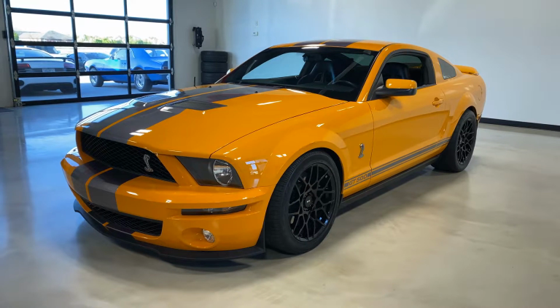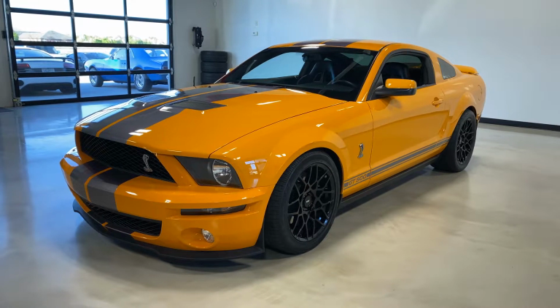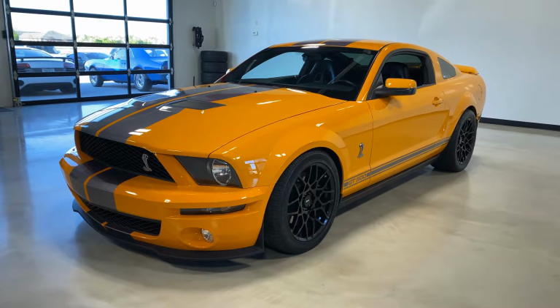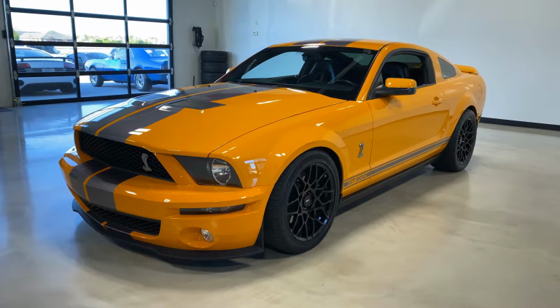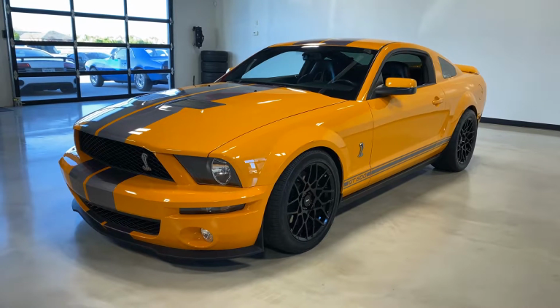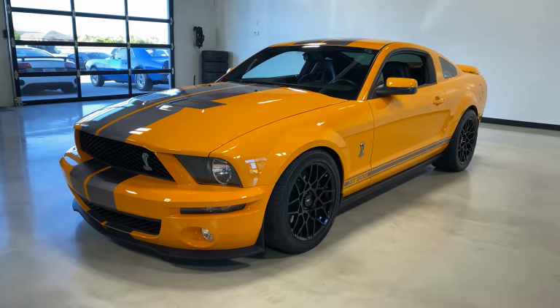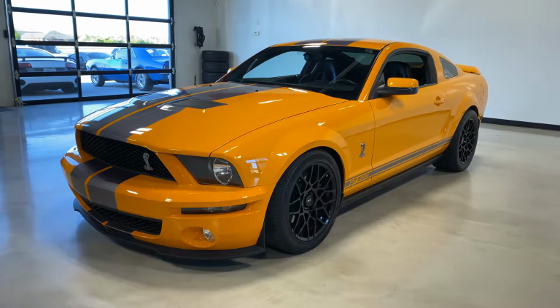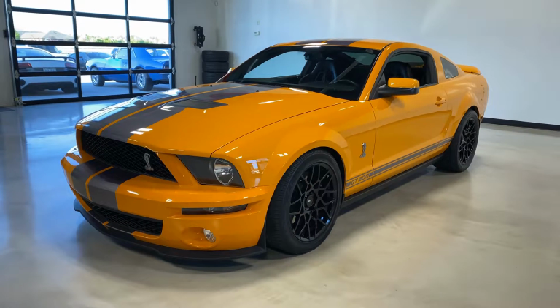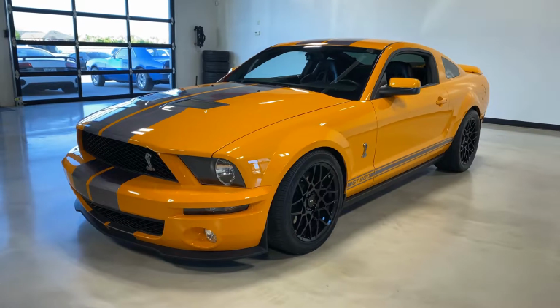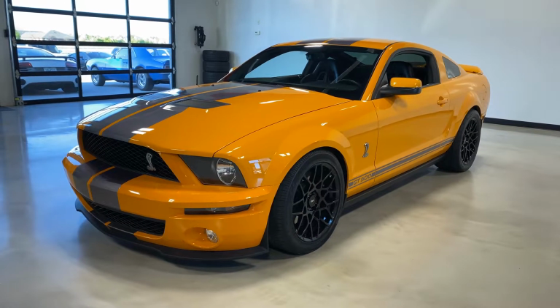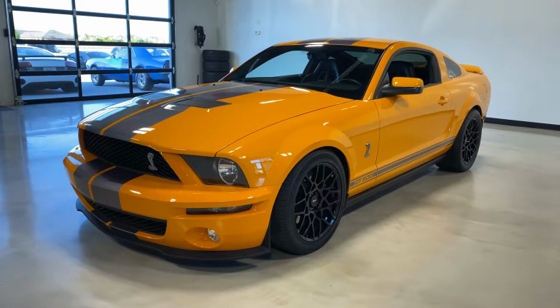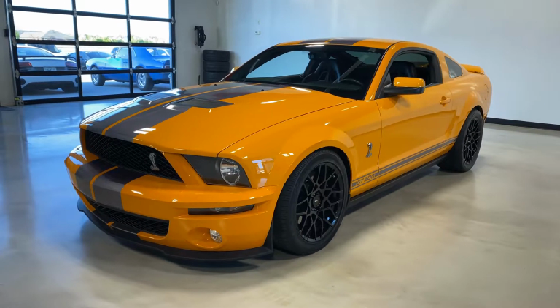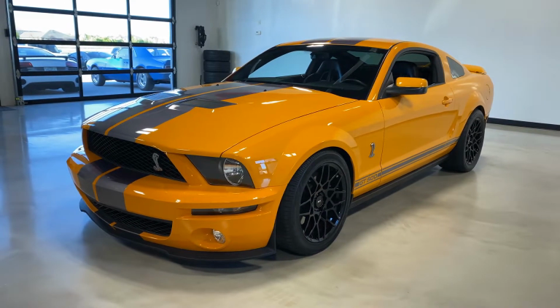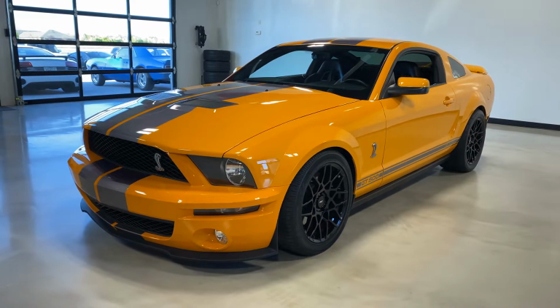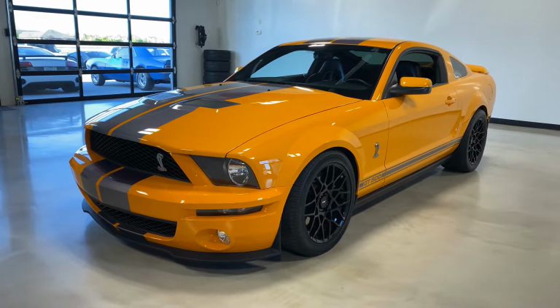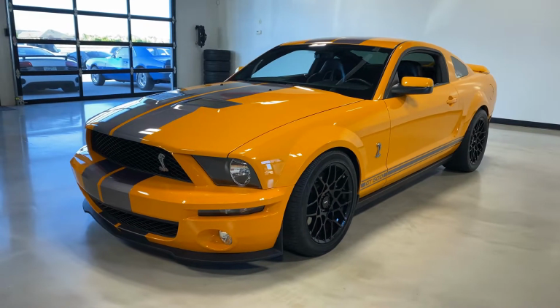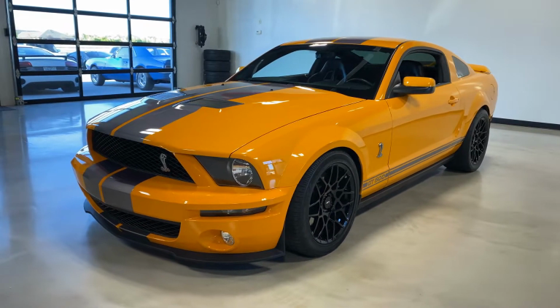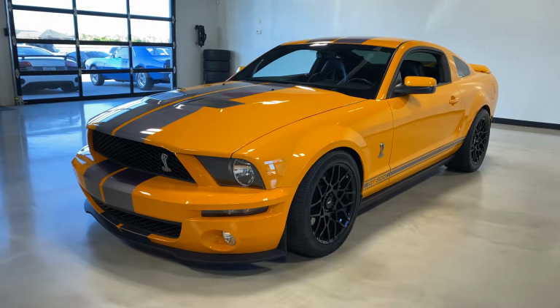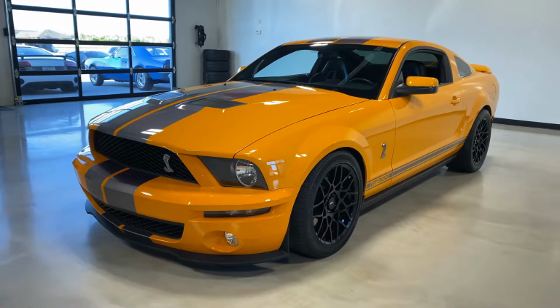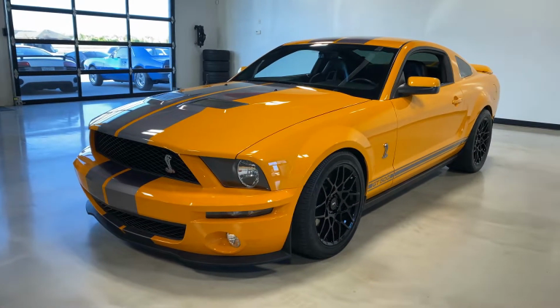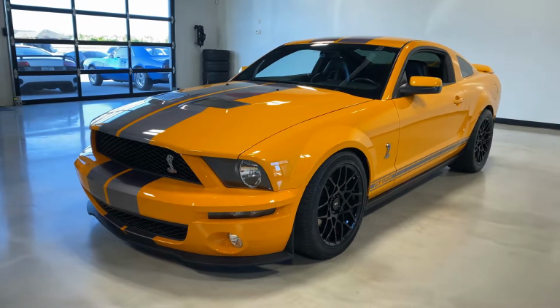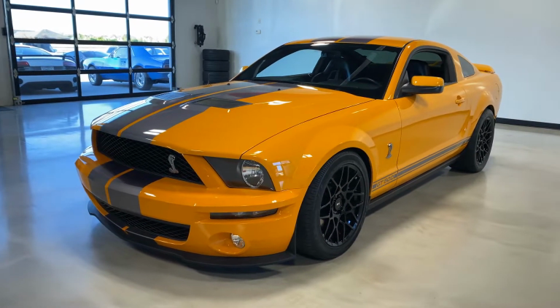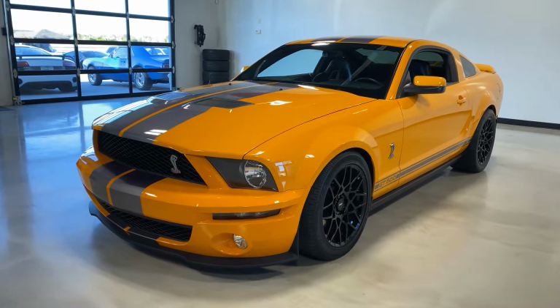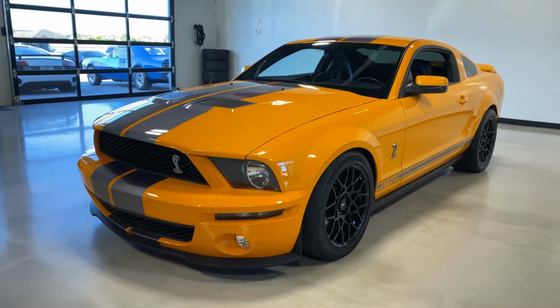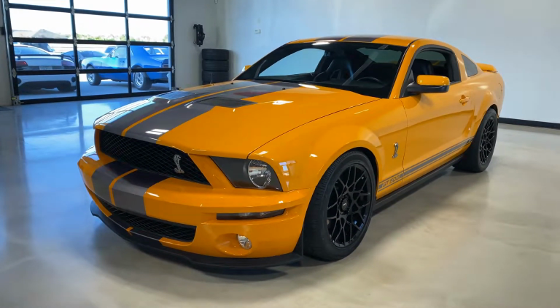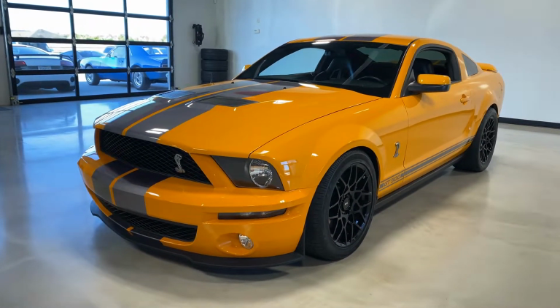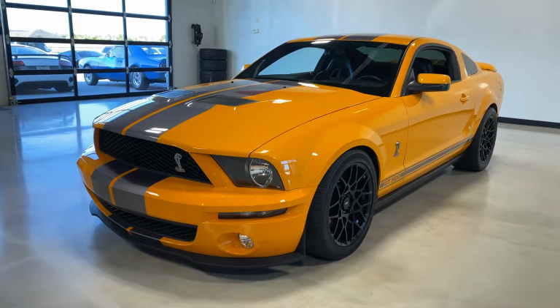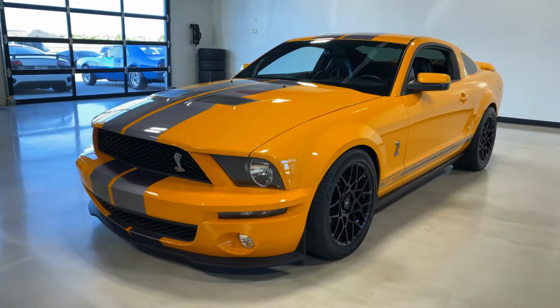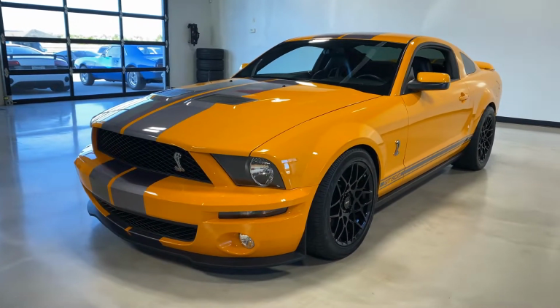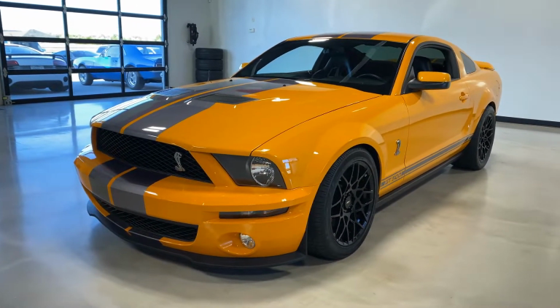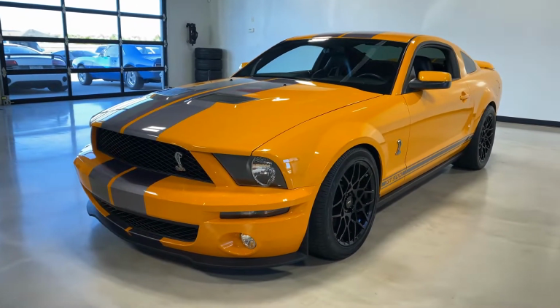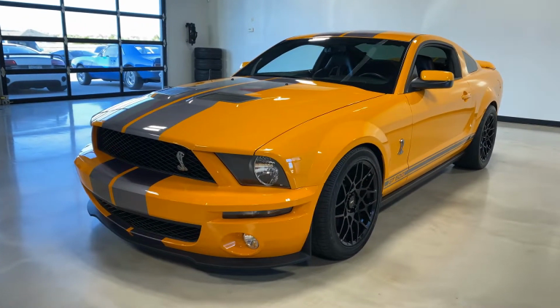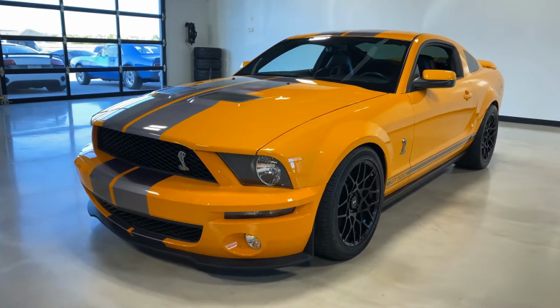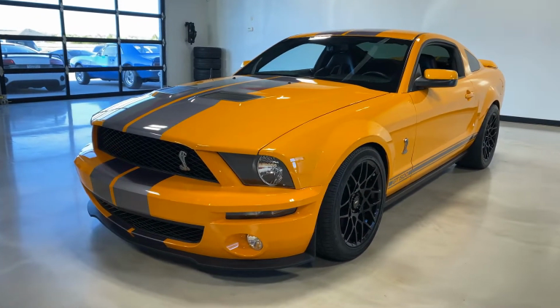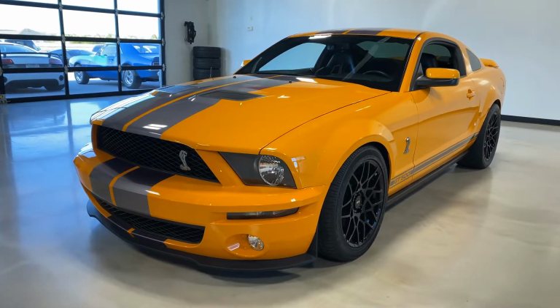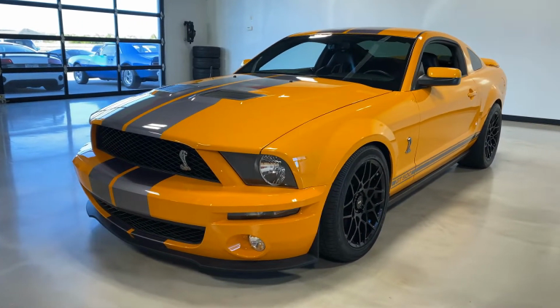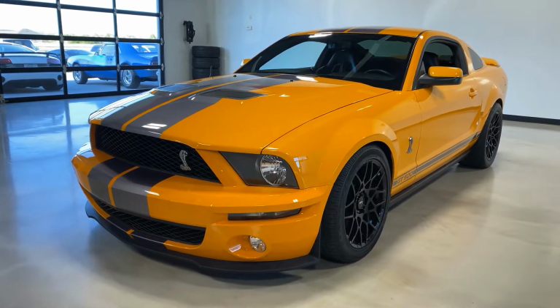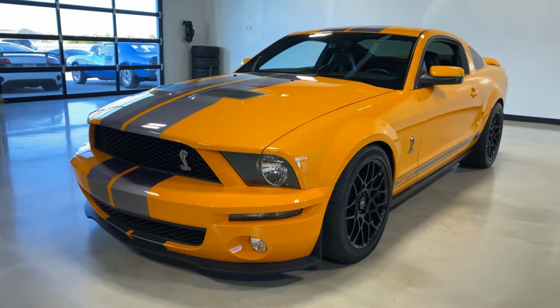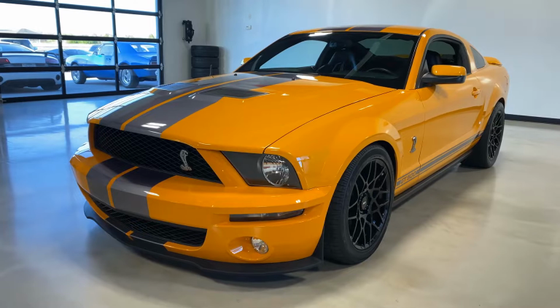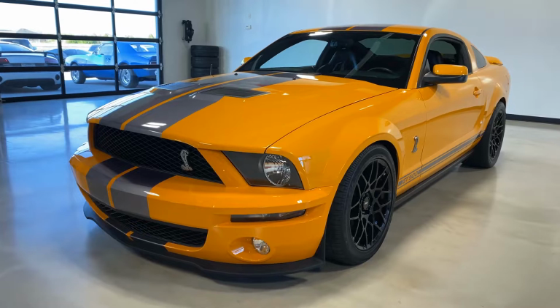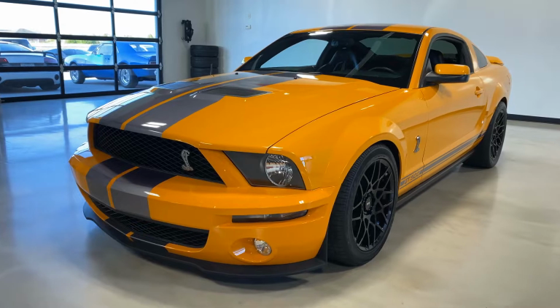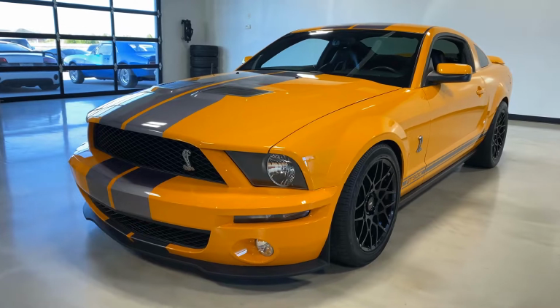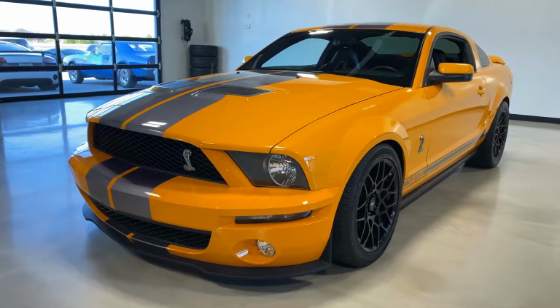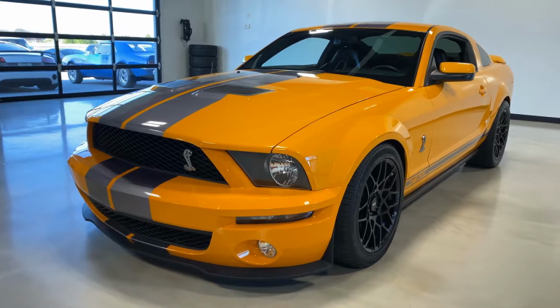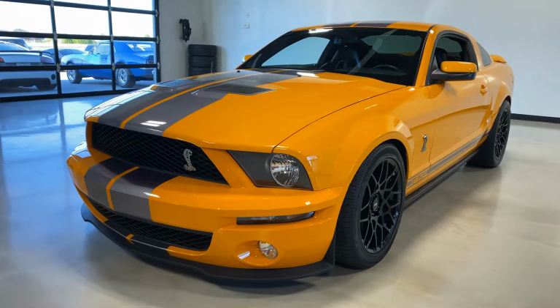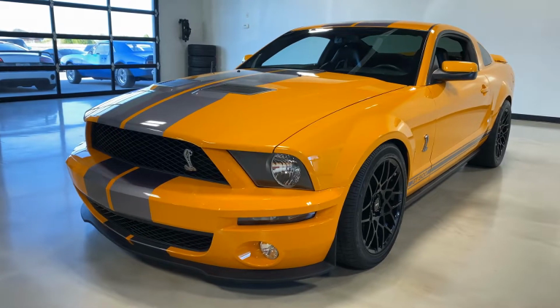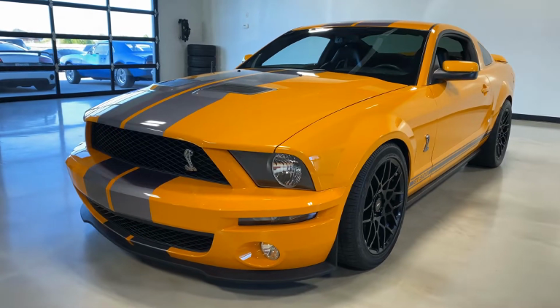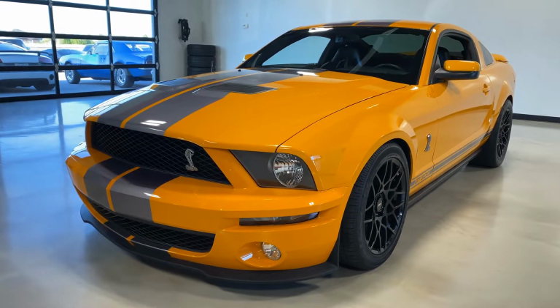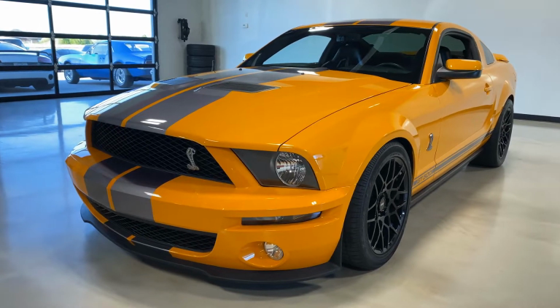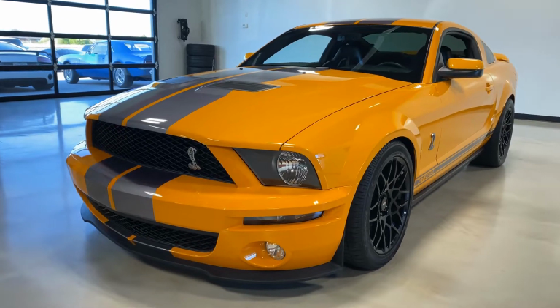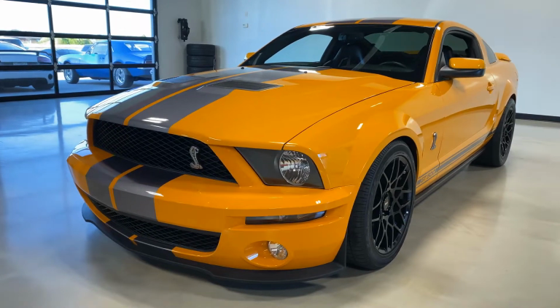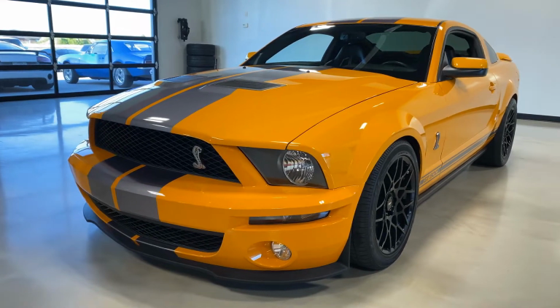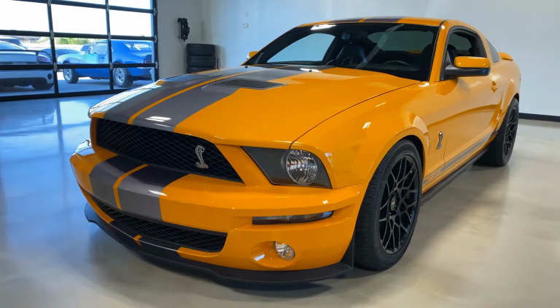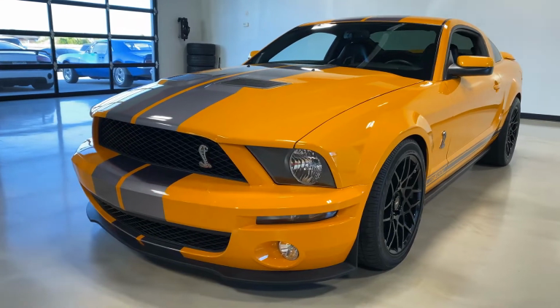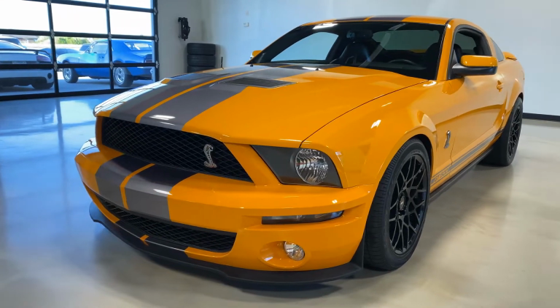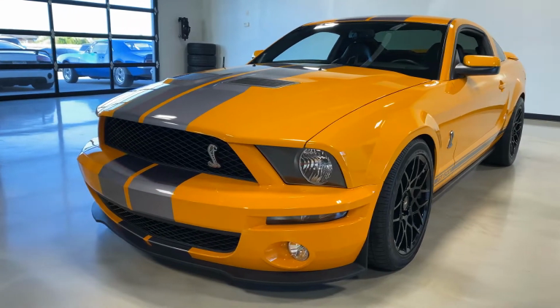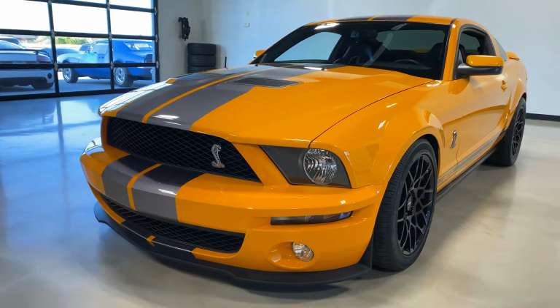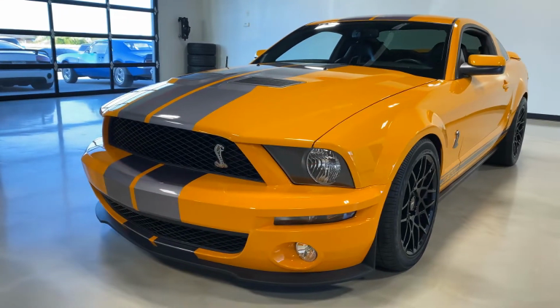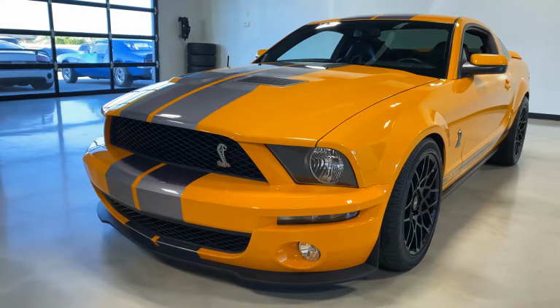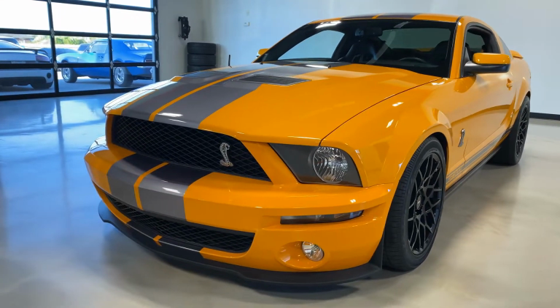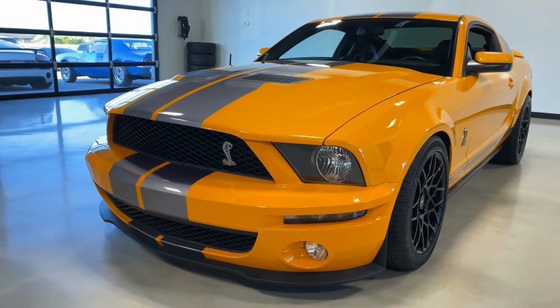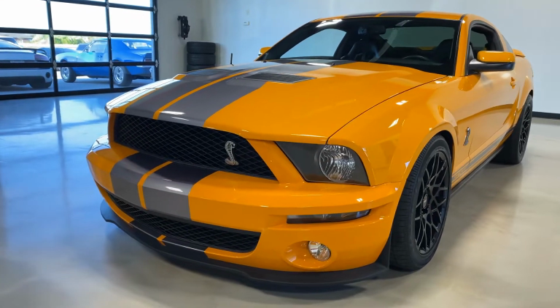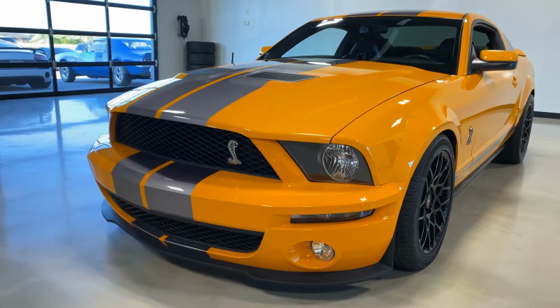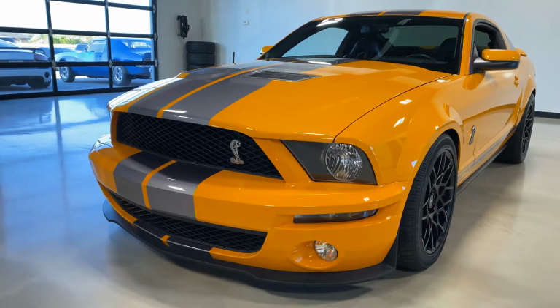Hi everyone, this is Elliot with Exotic Motorsports and this is our 2007 Ford Shelby GT500 with 16,500 miles.